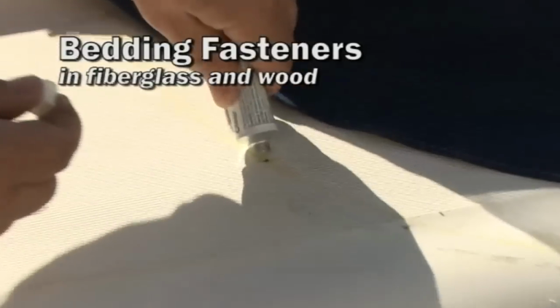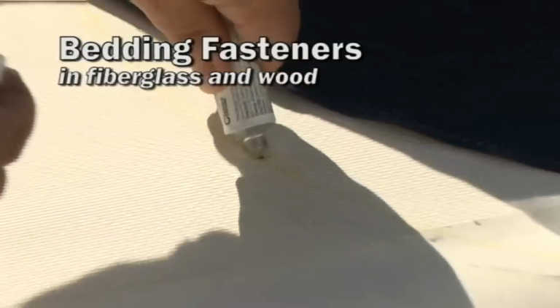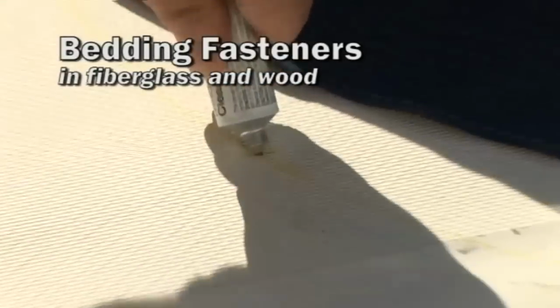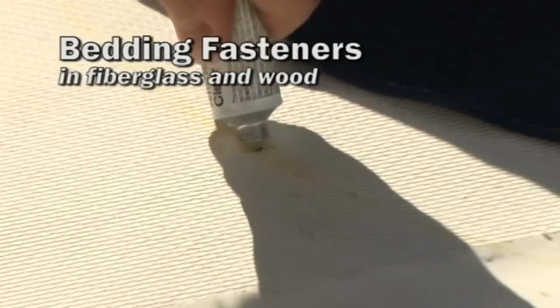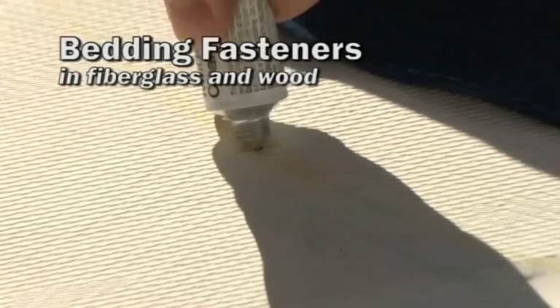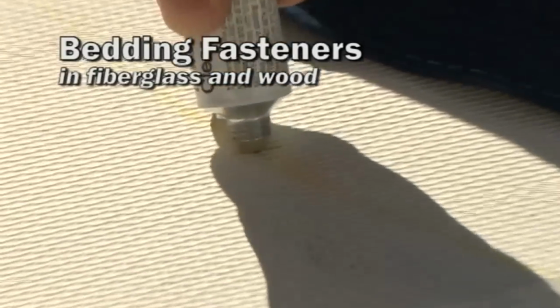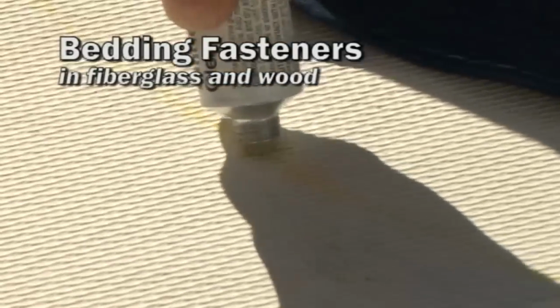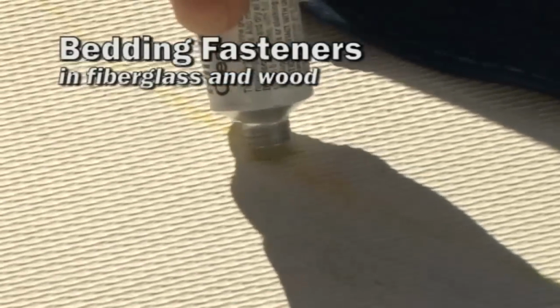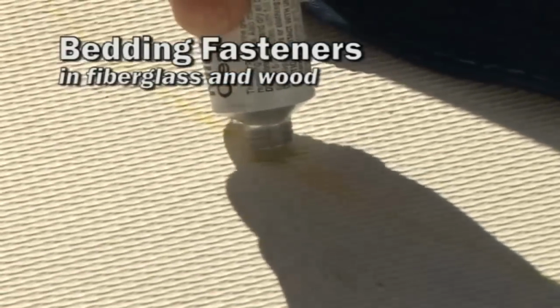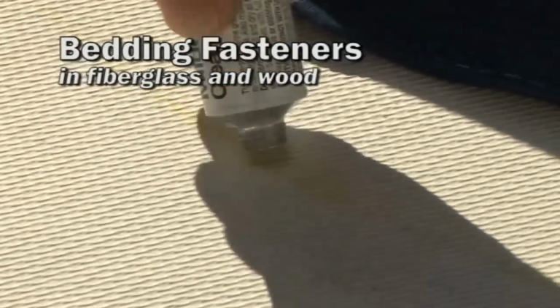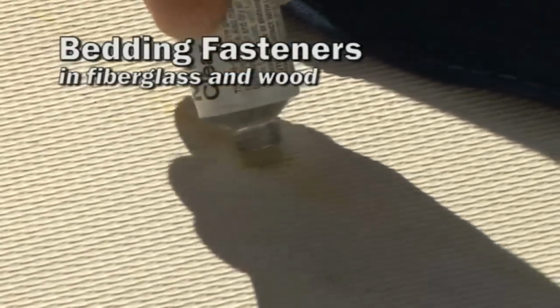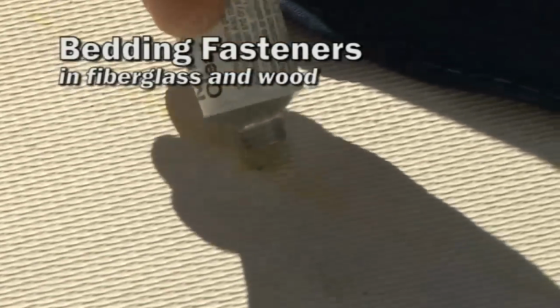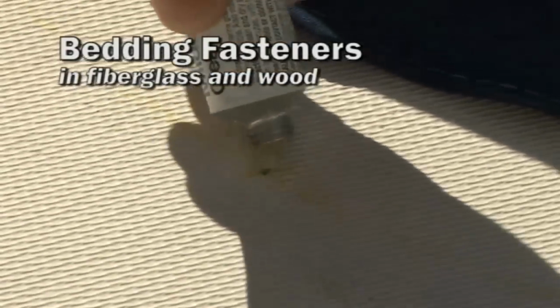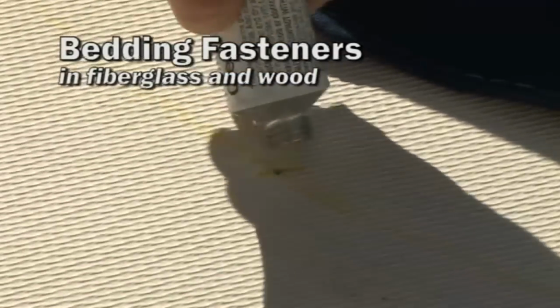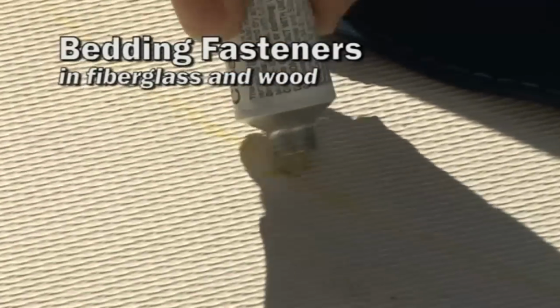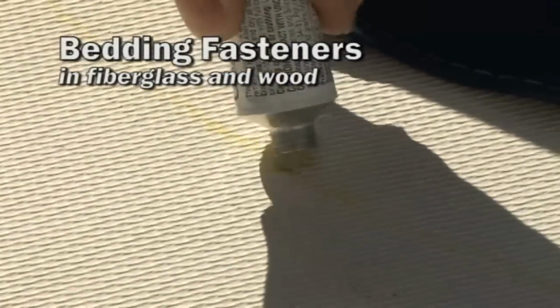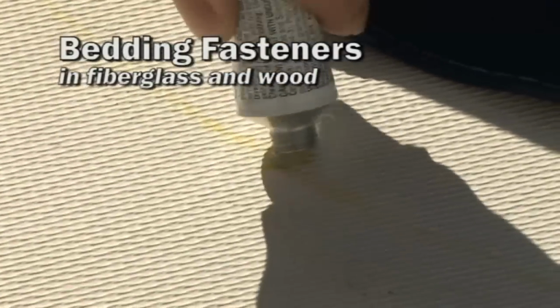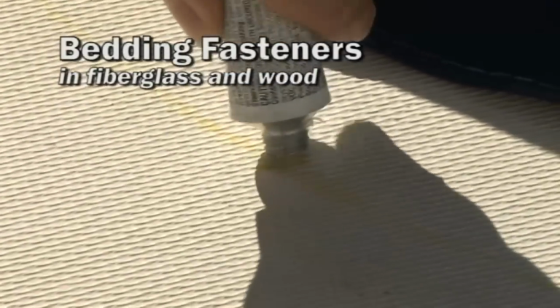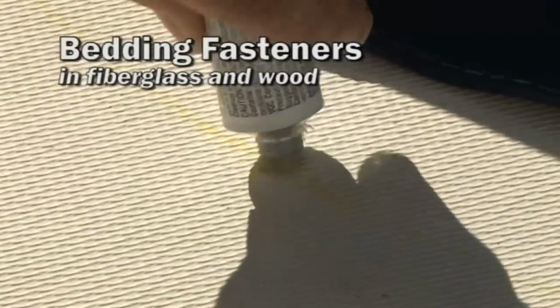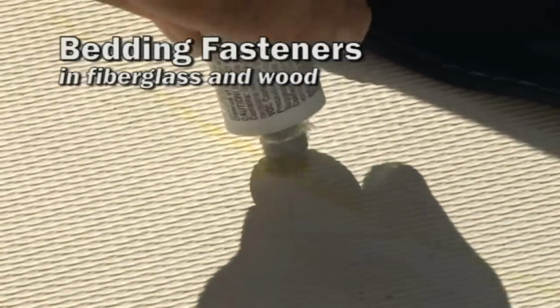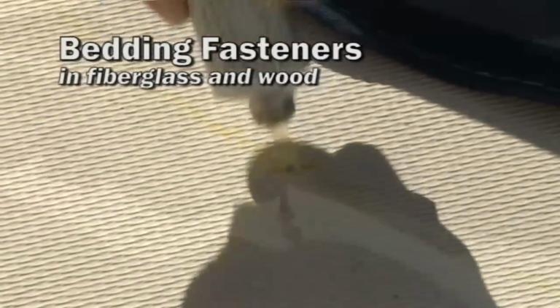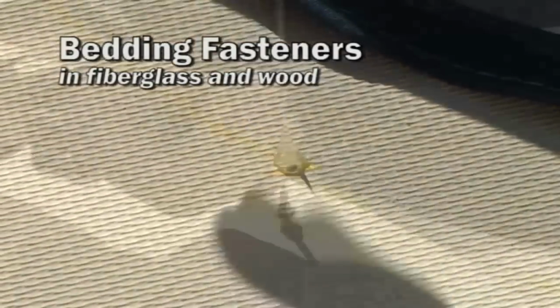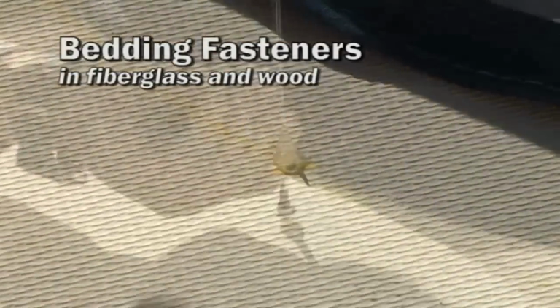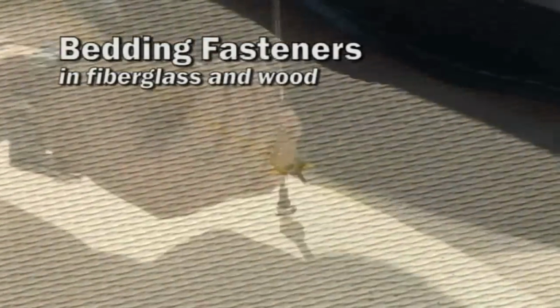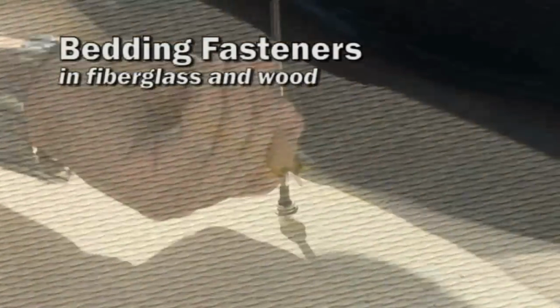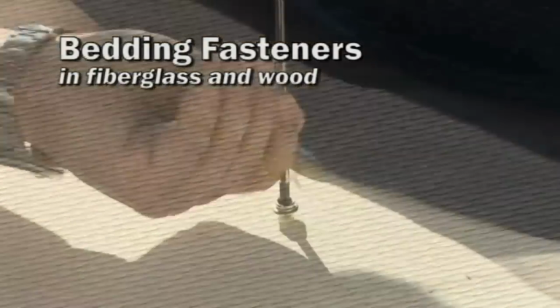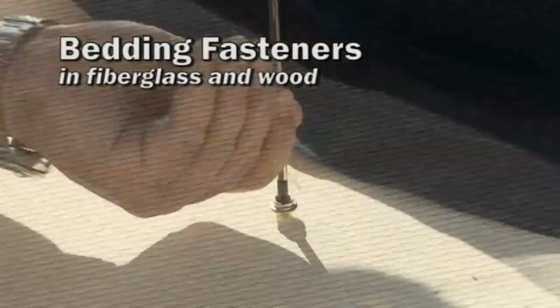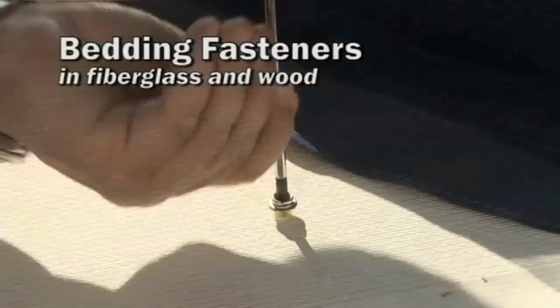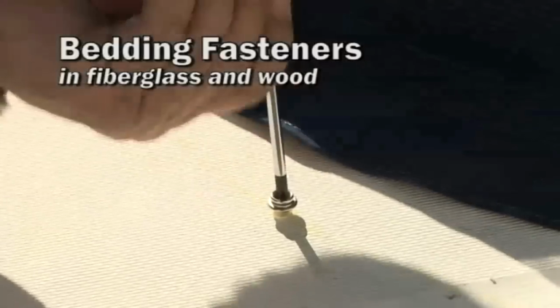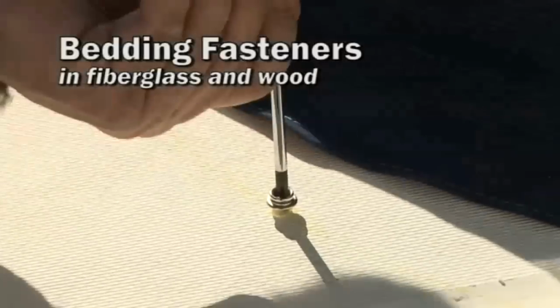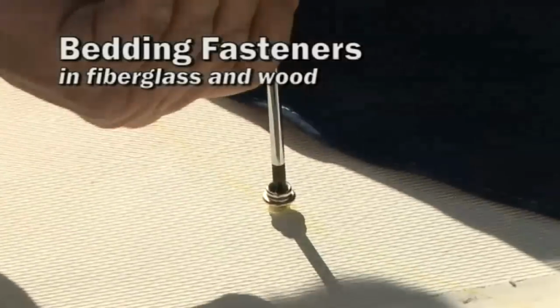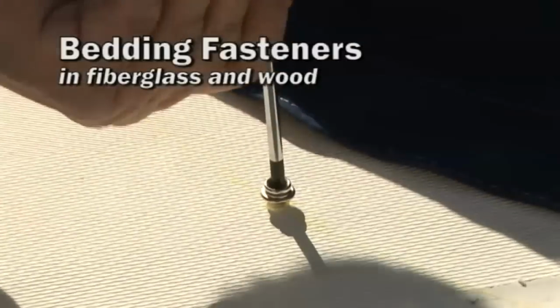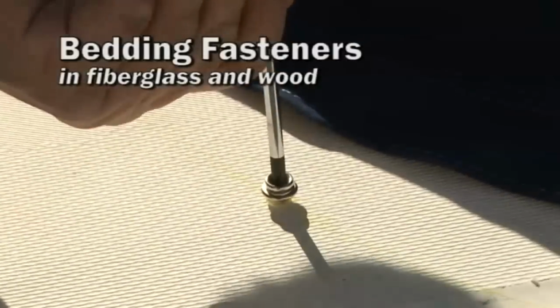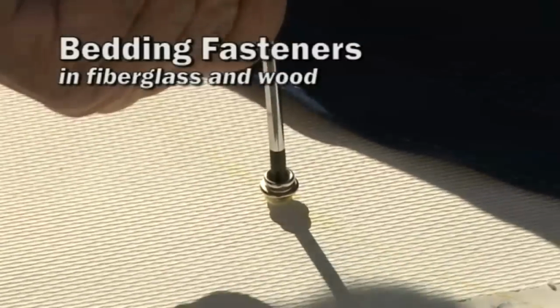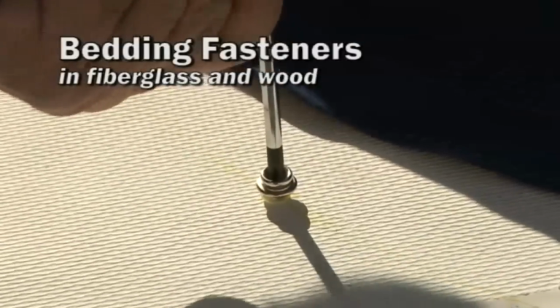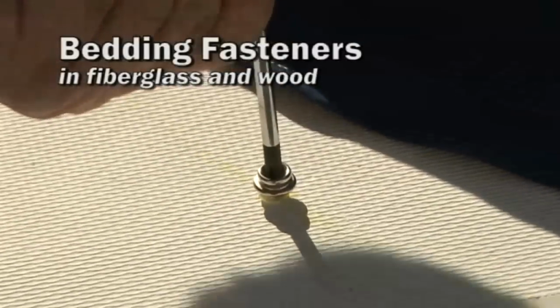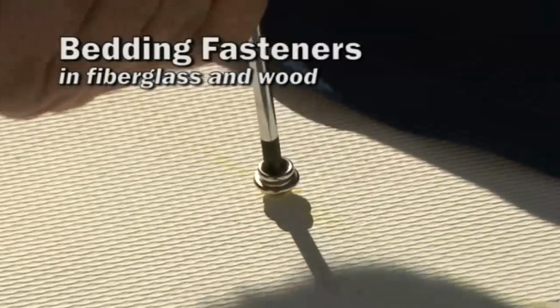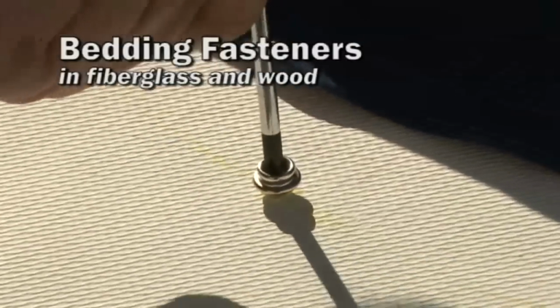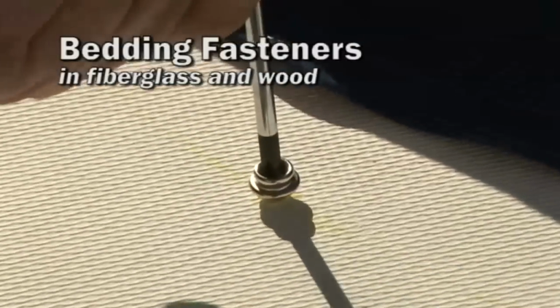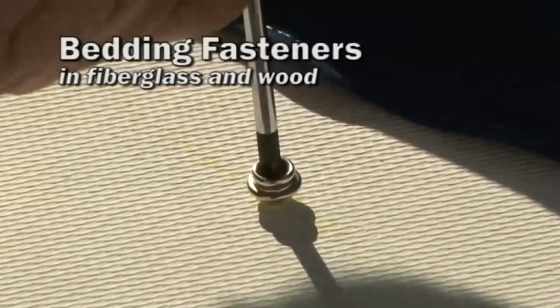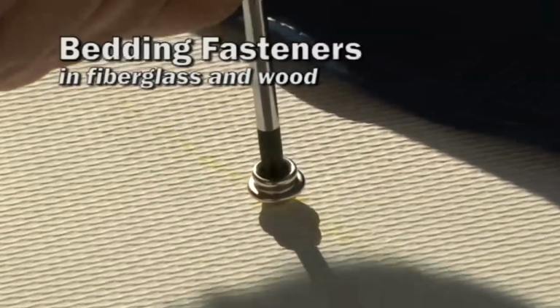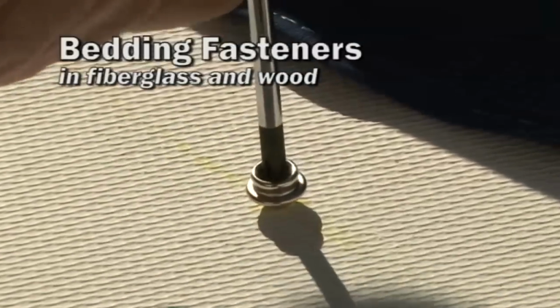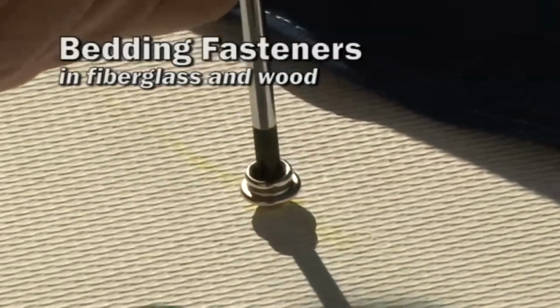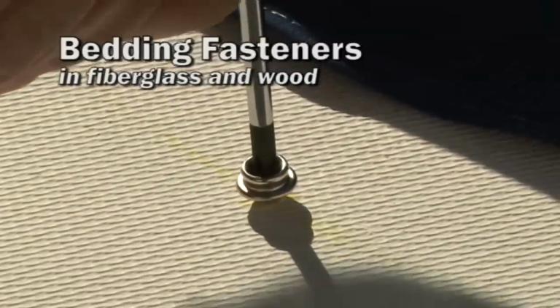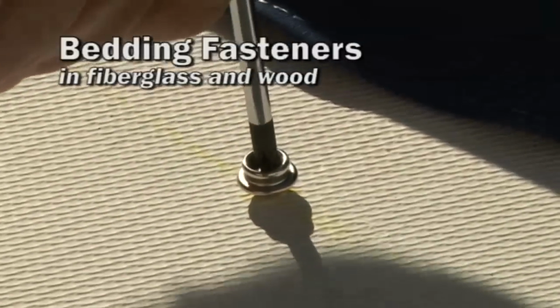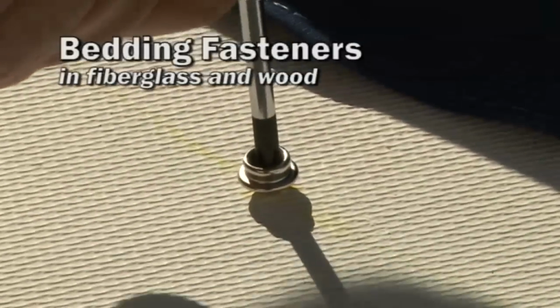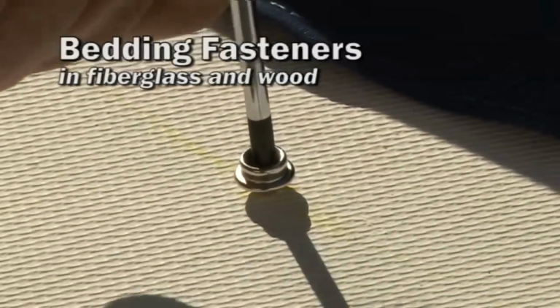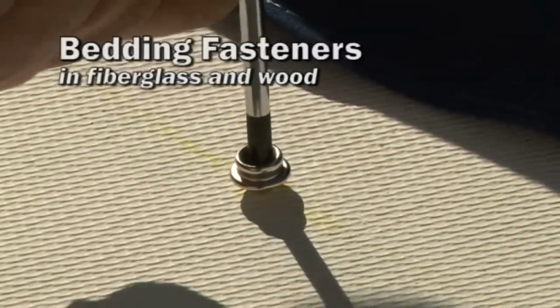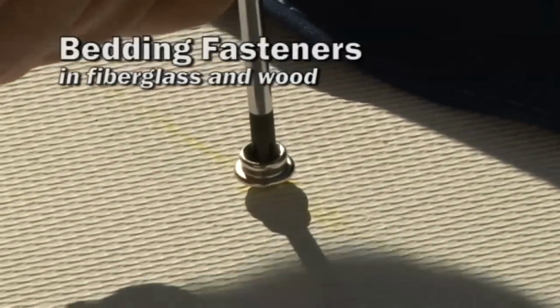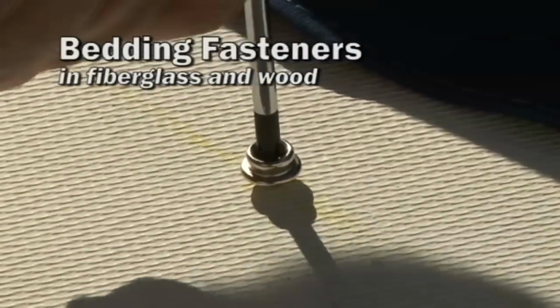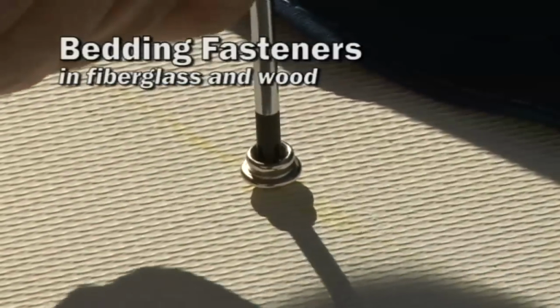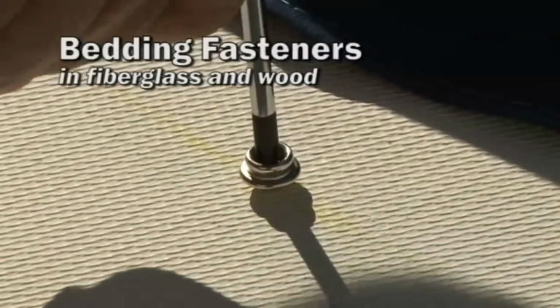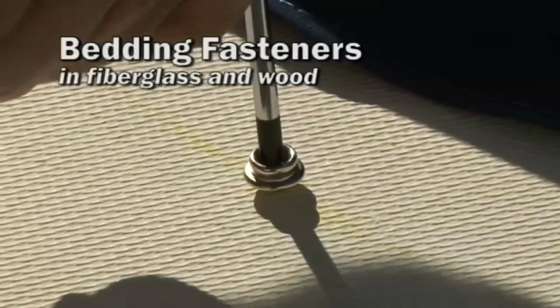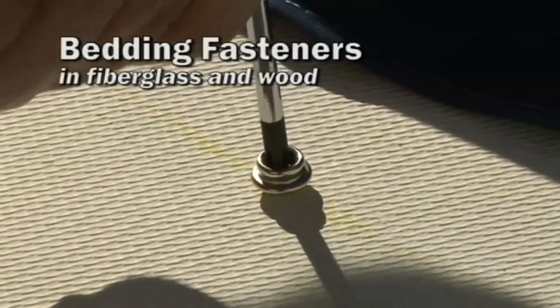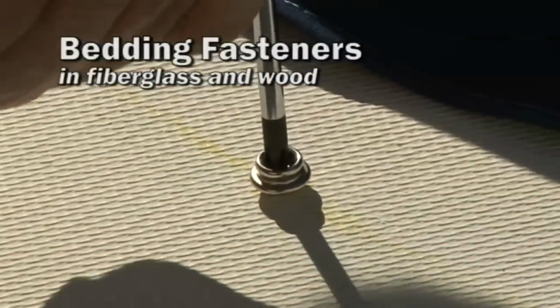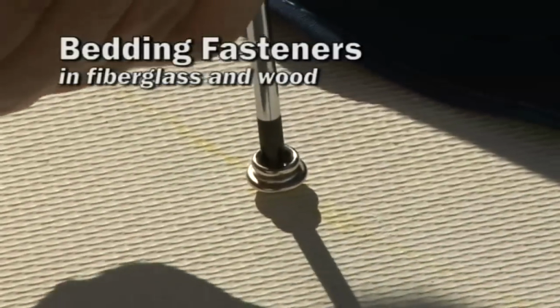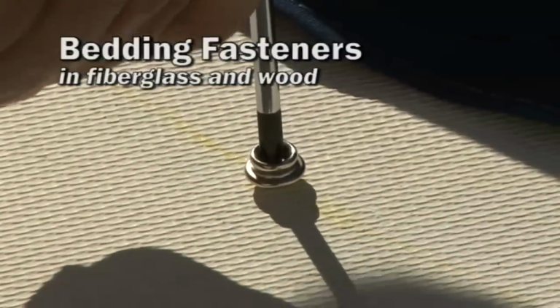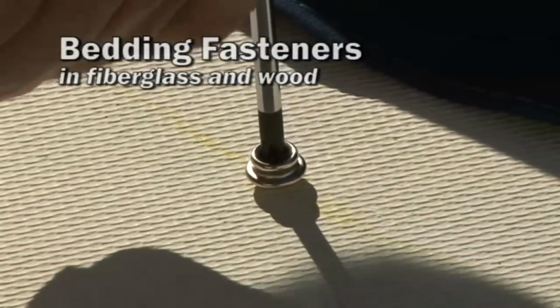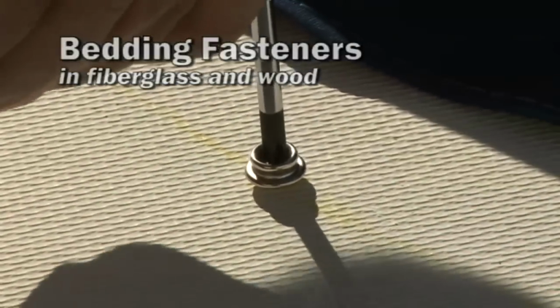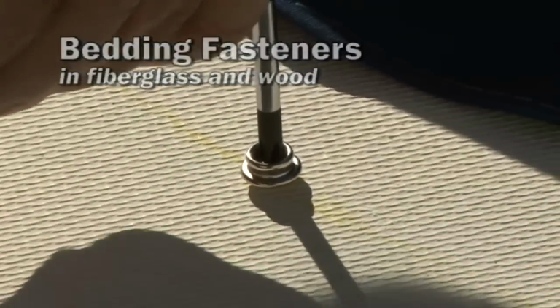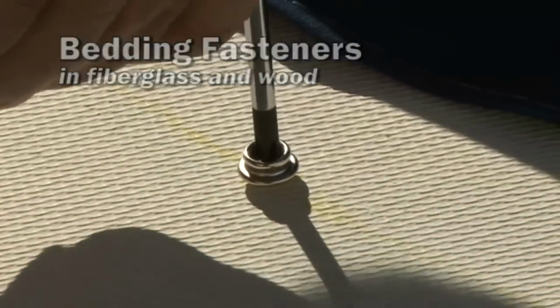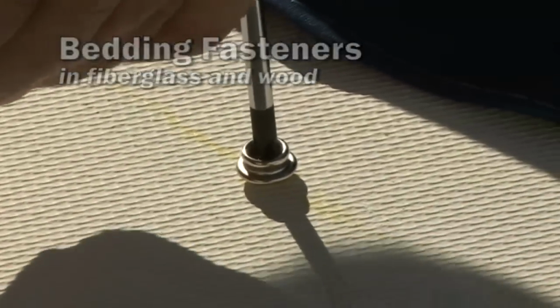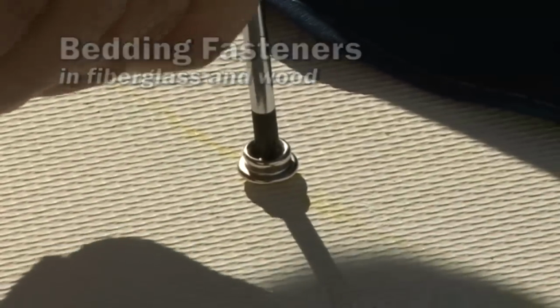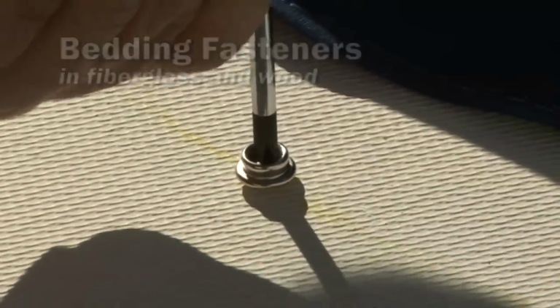This short video will show you how to do bedding of fasteners in fiberglass and wood, snaps and other fastener supply.